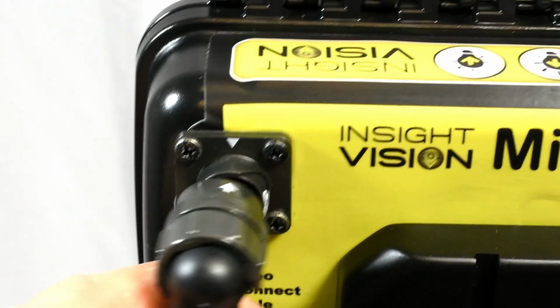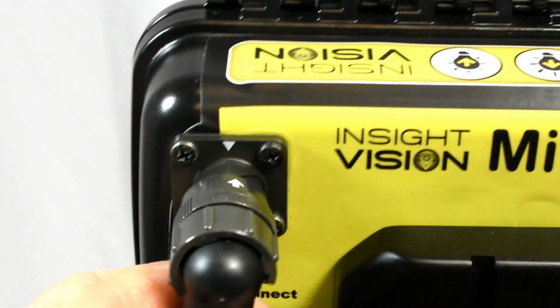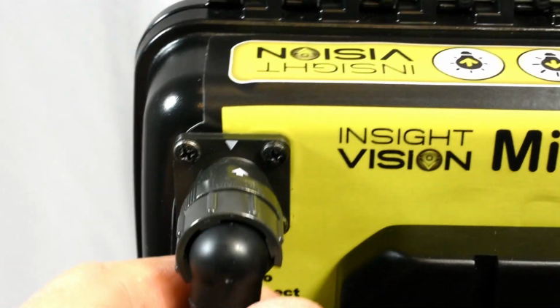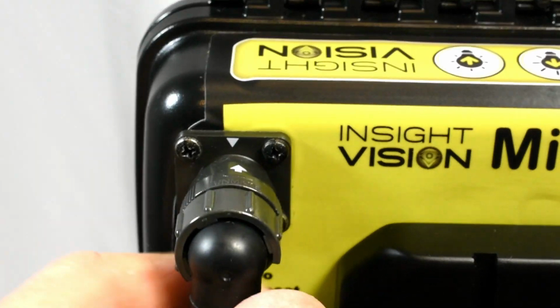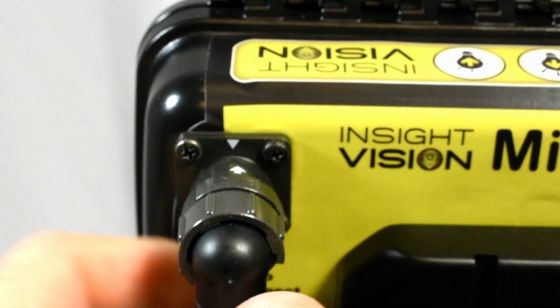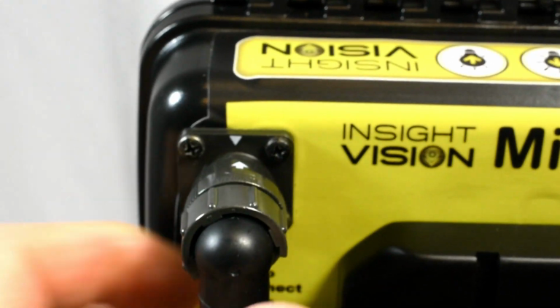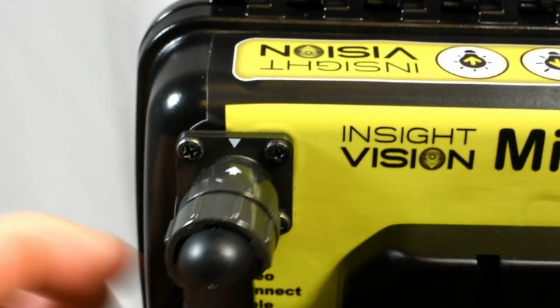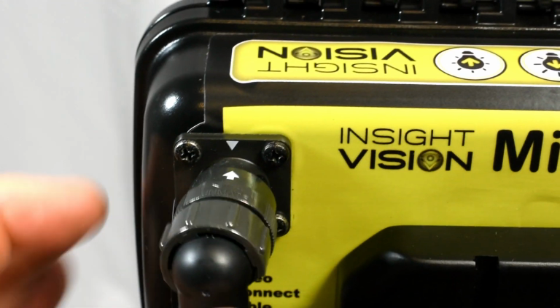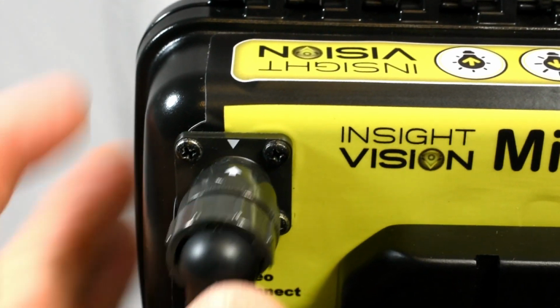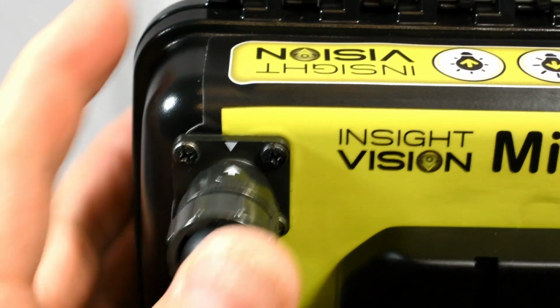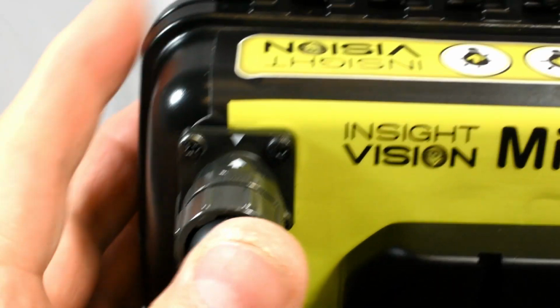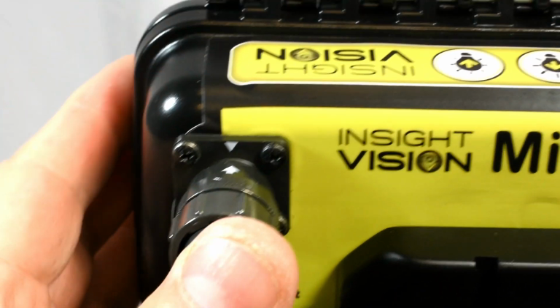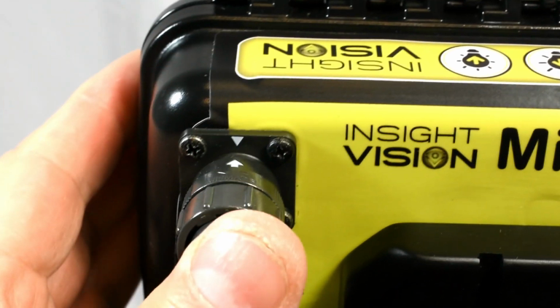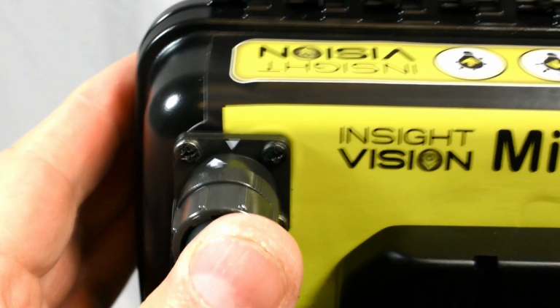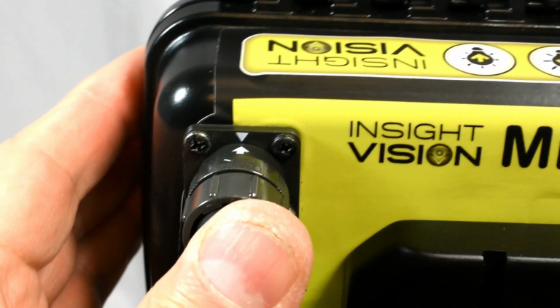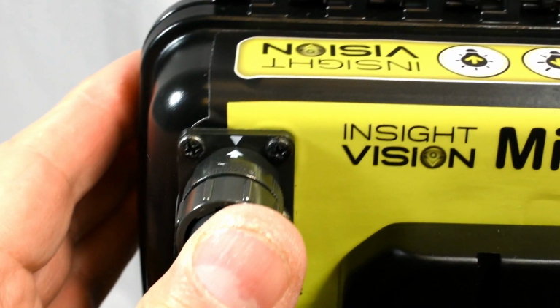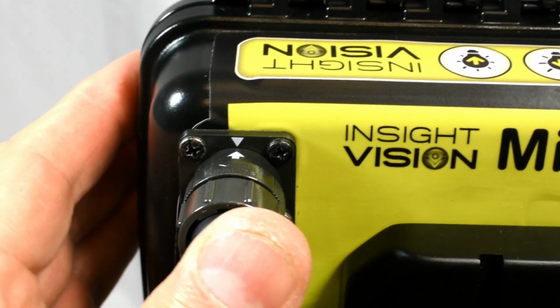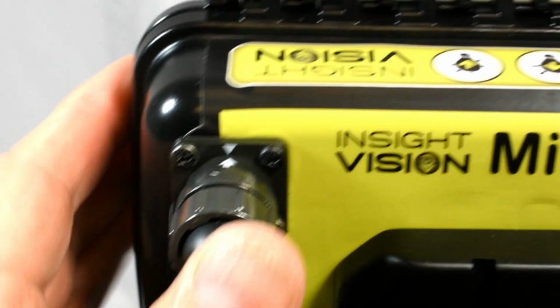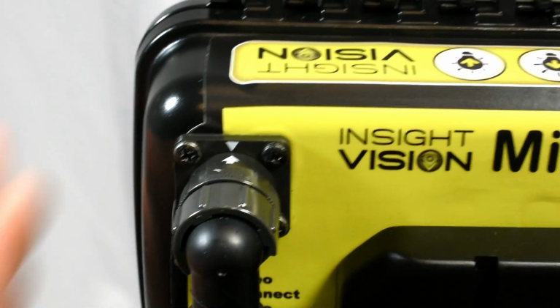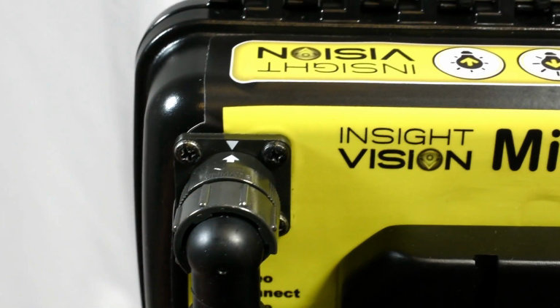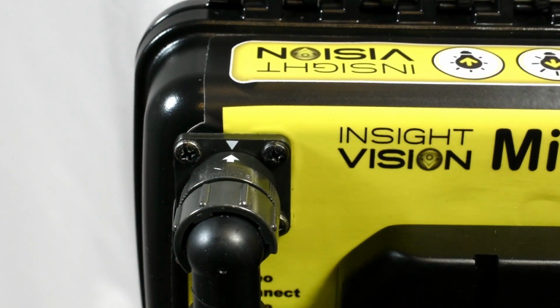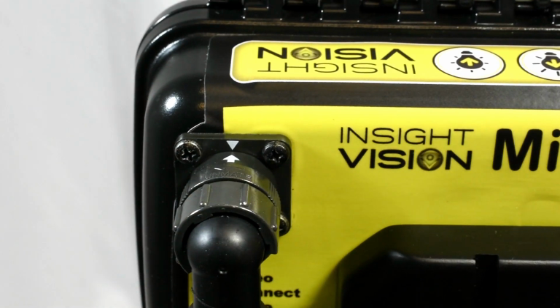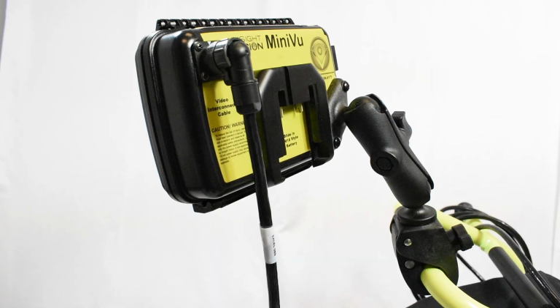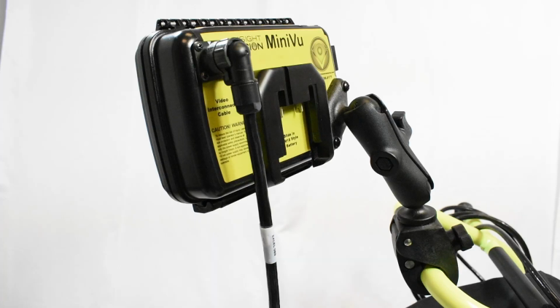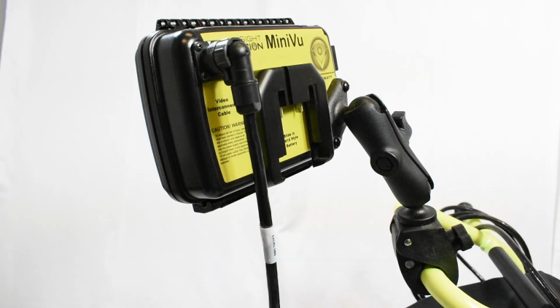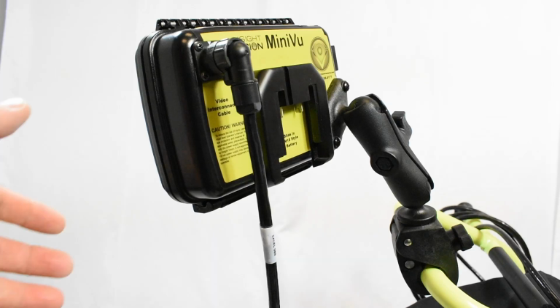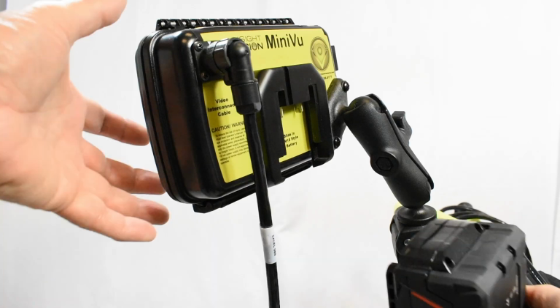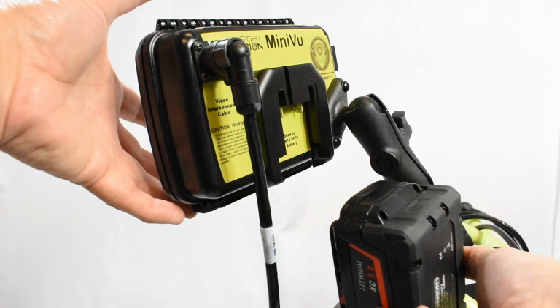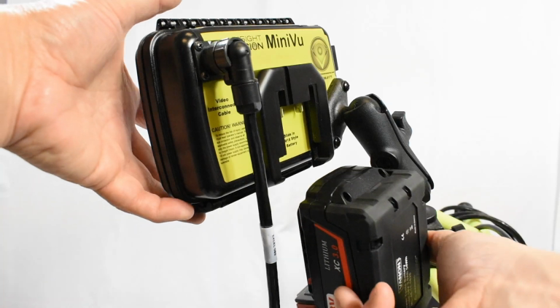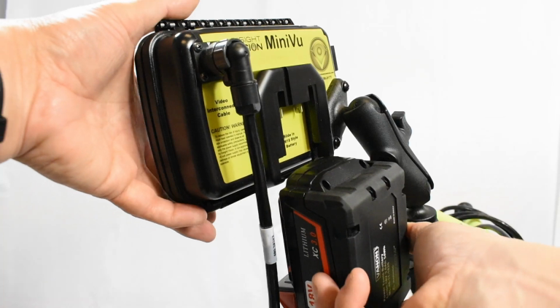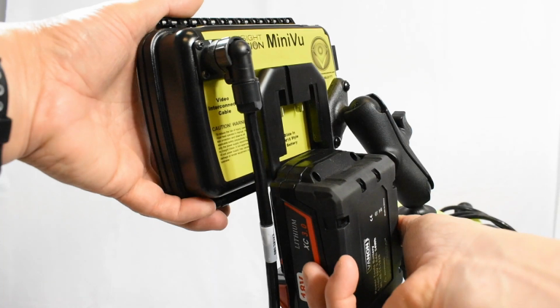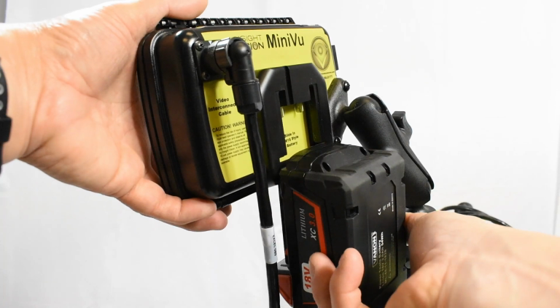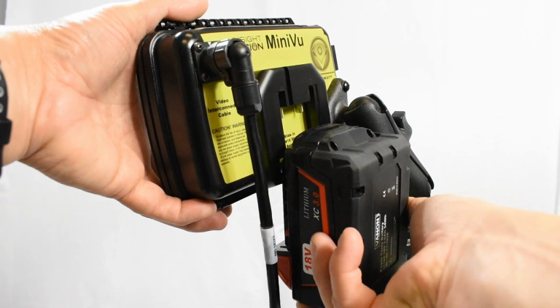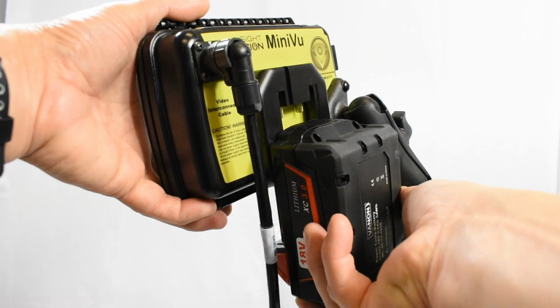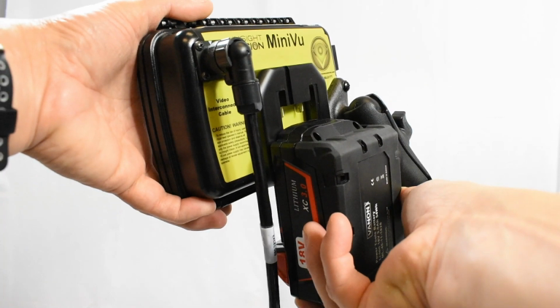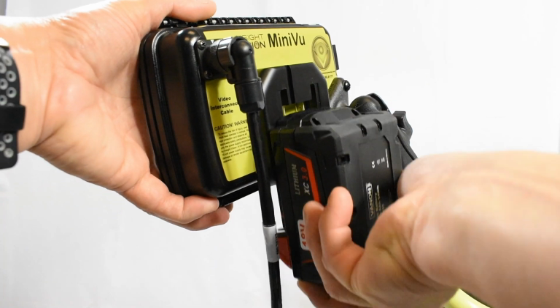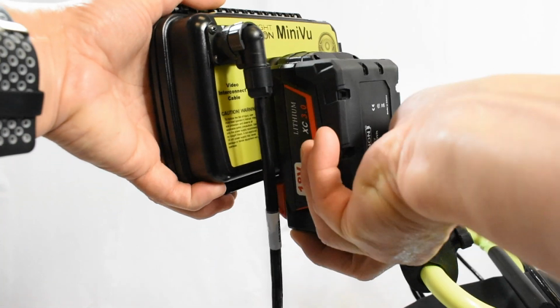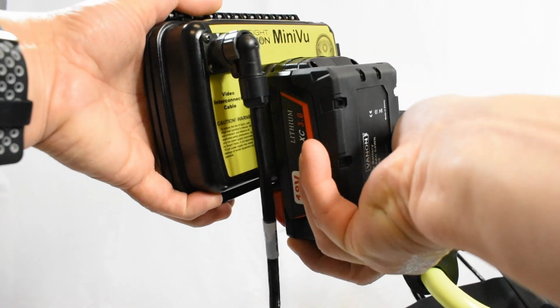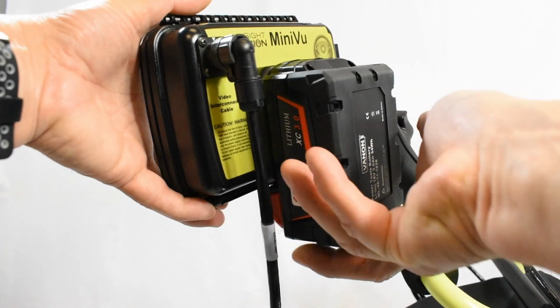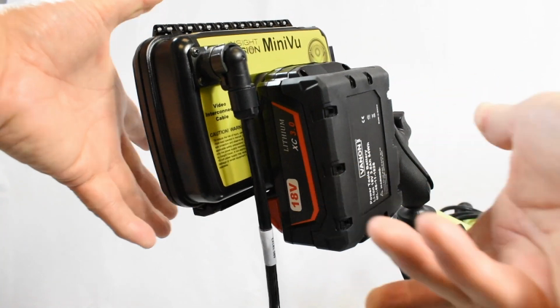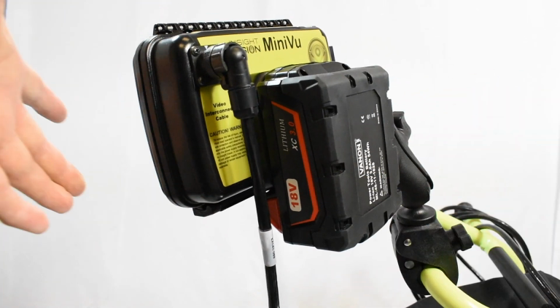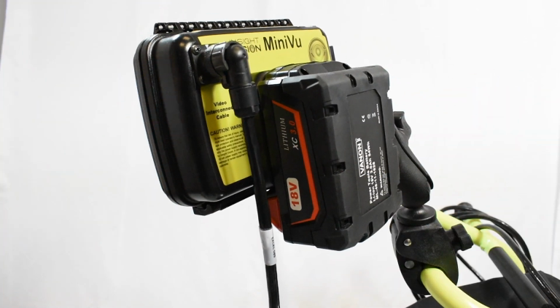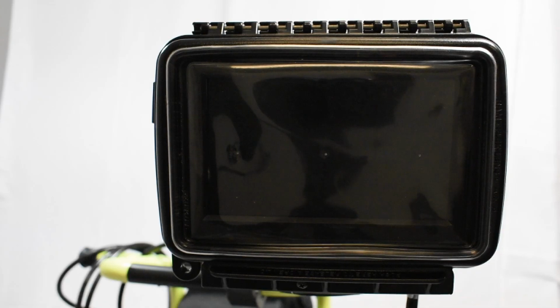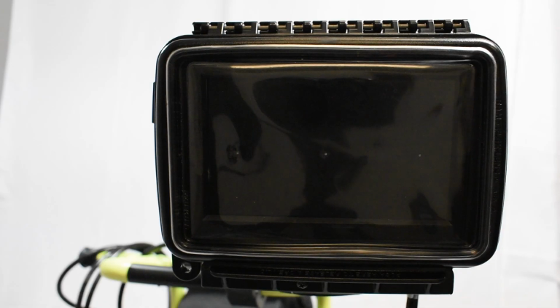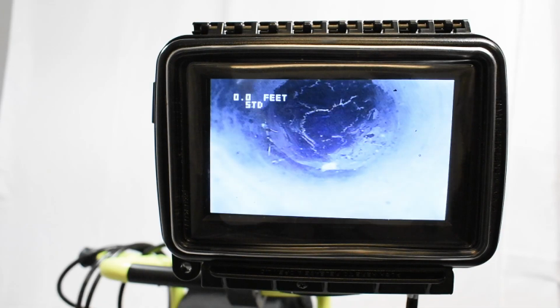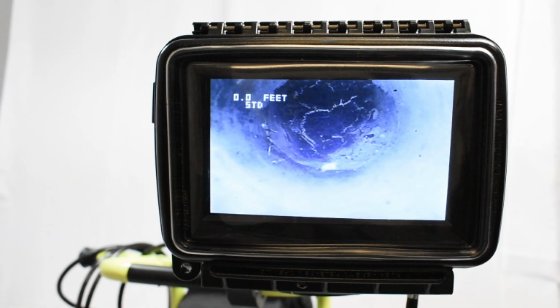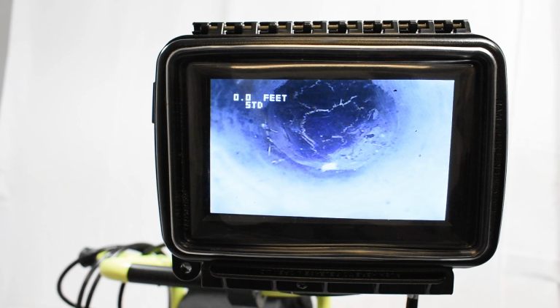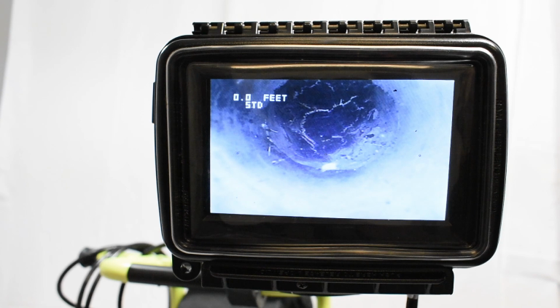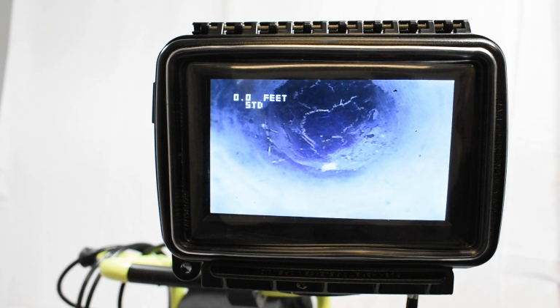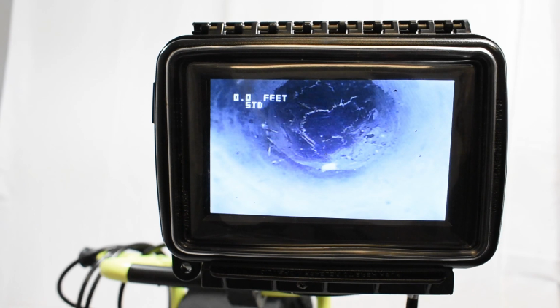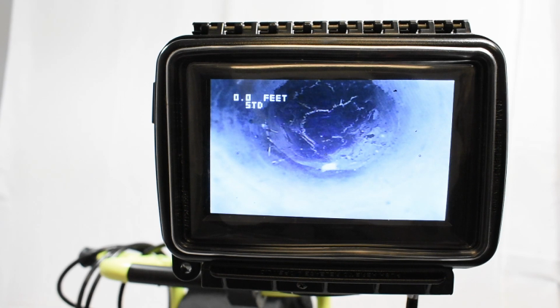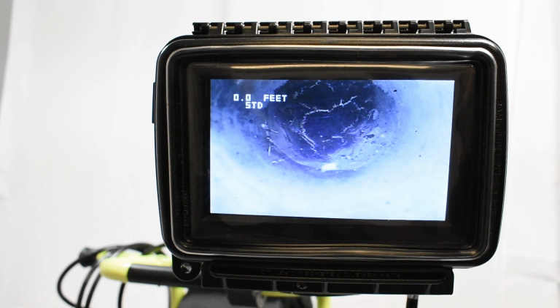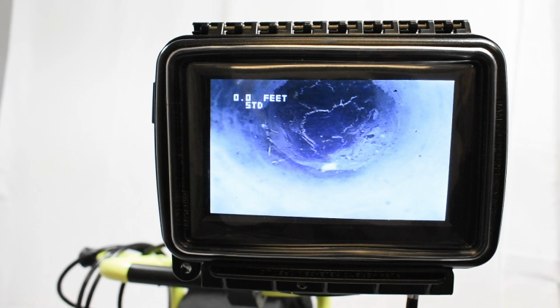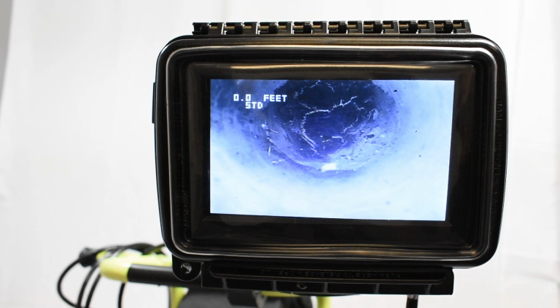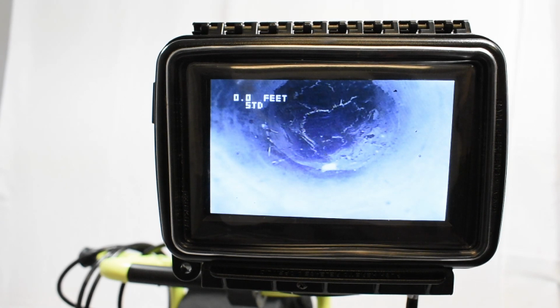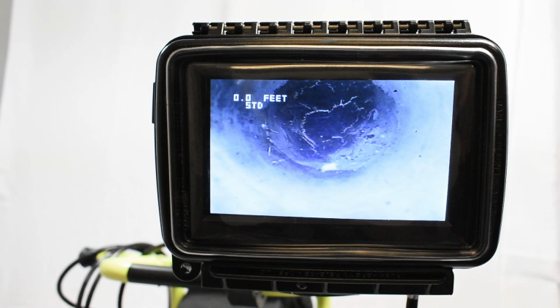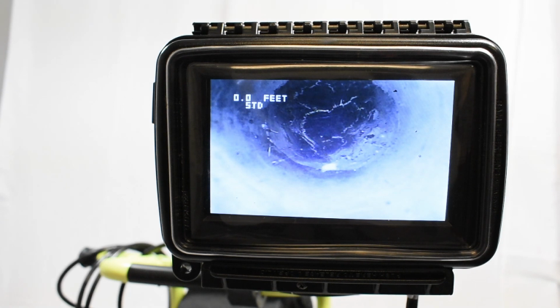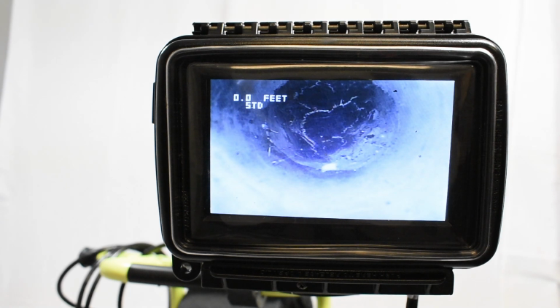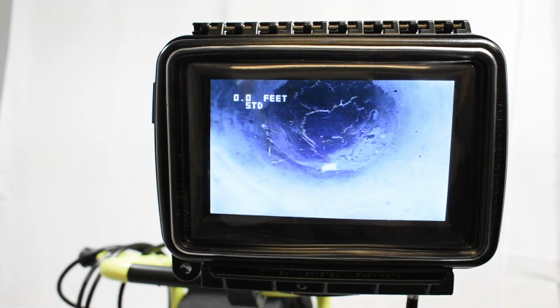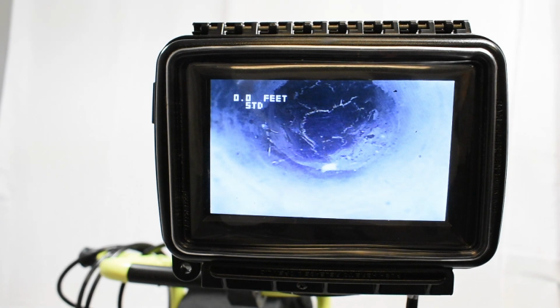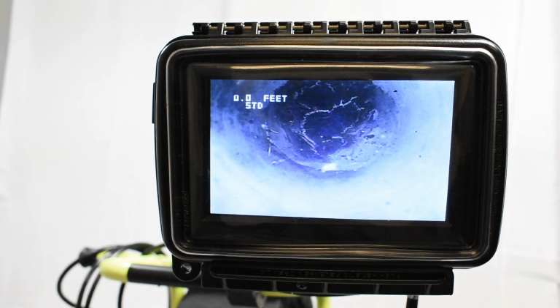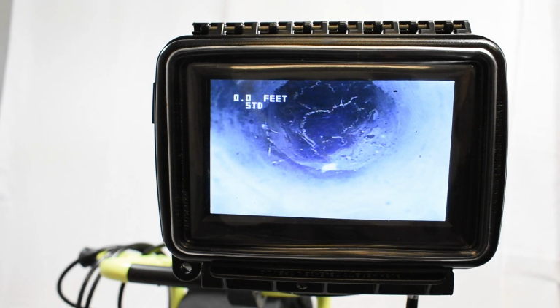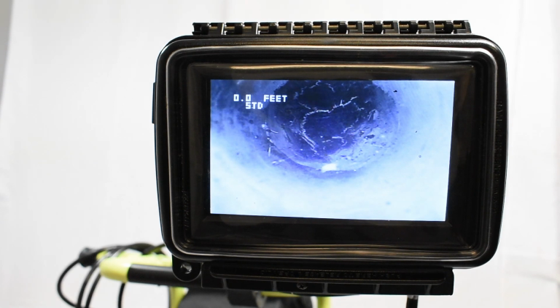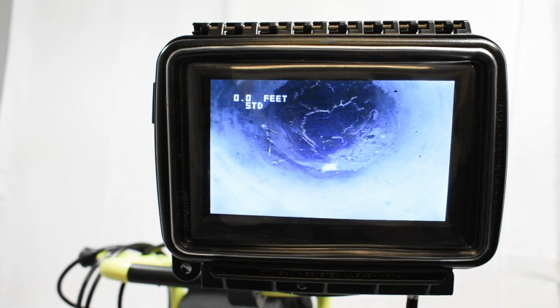Simply plug in the video interconnect cable, slide in the included M18 battery, and you are ready to inspect for hours.